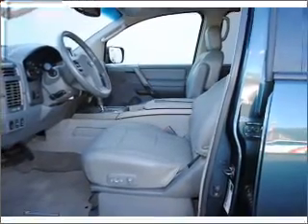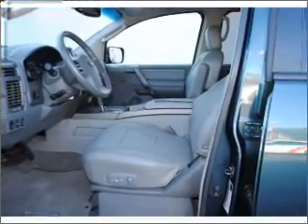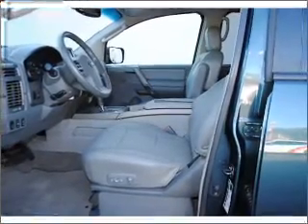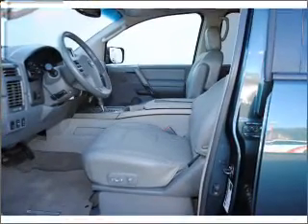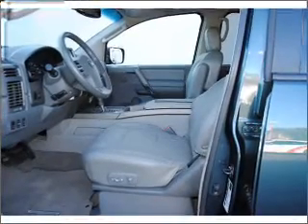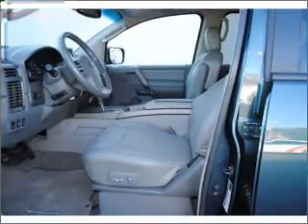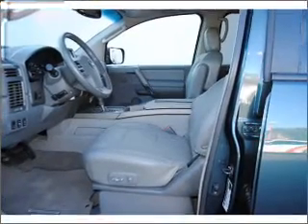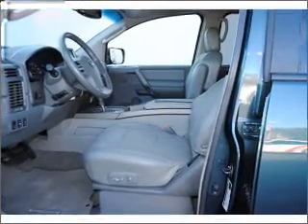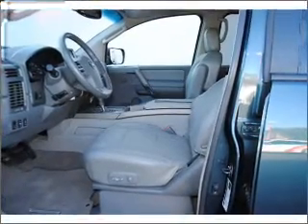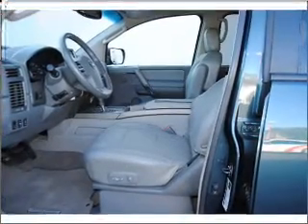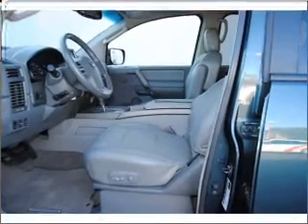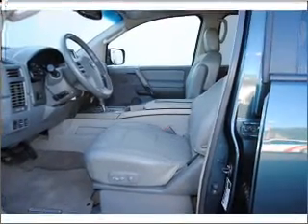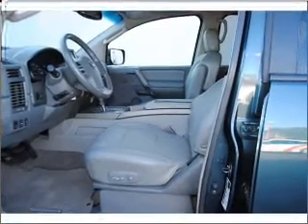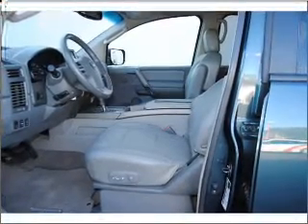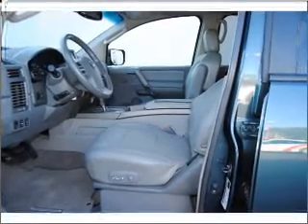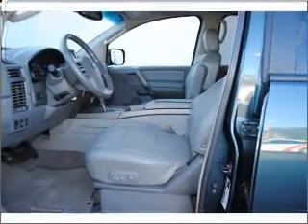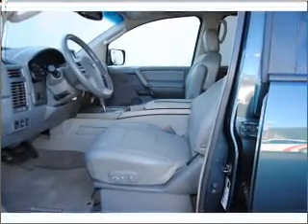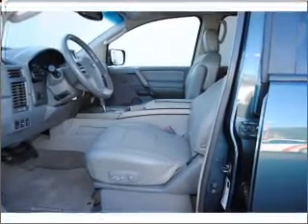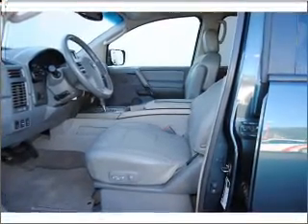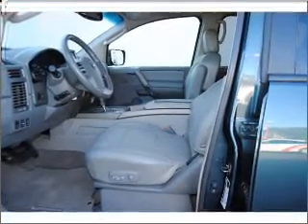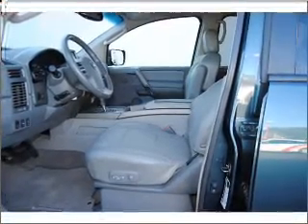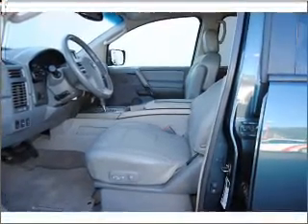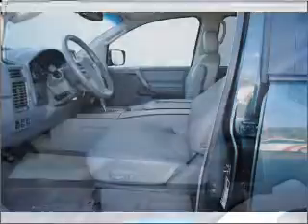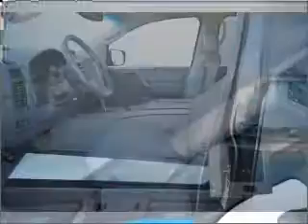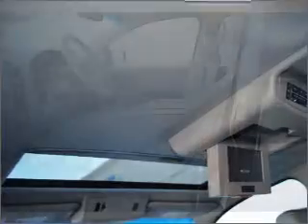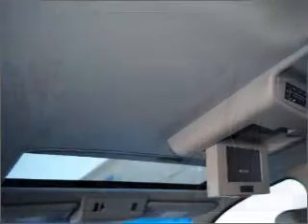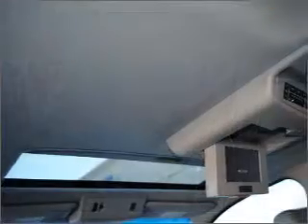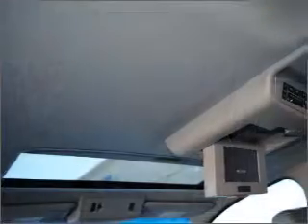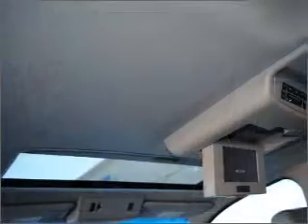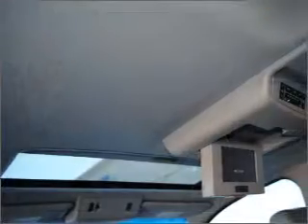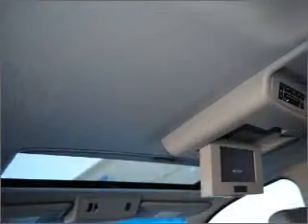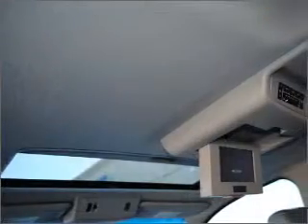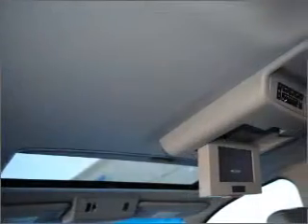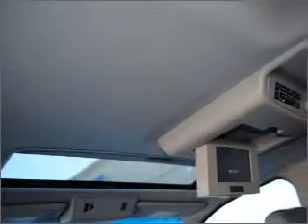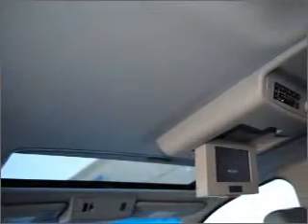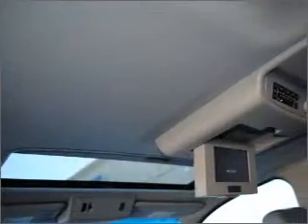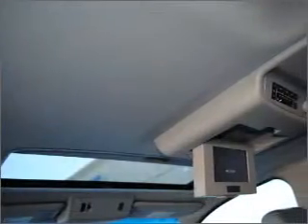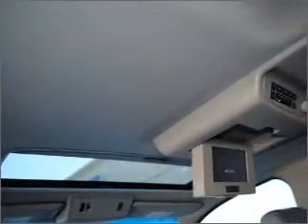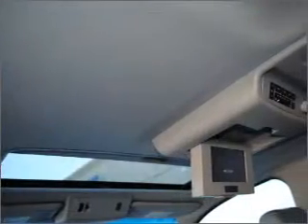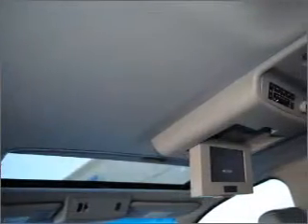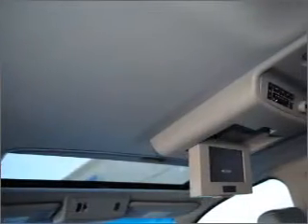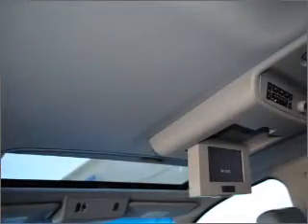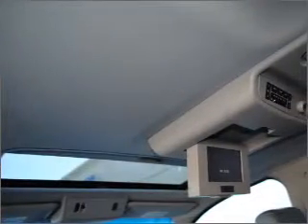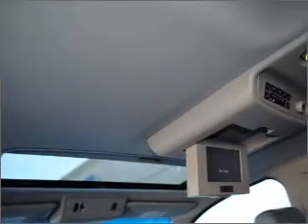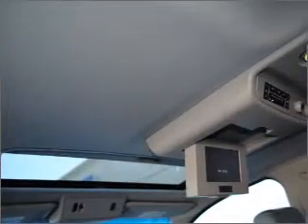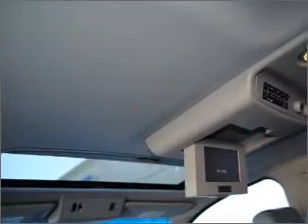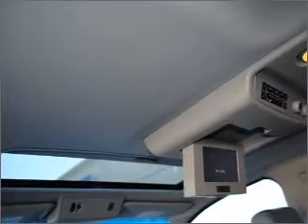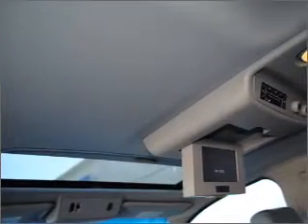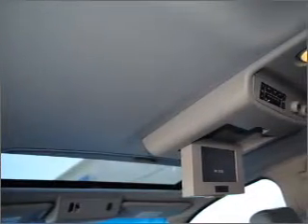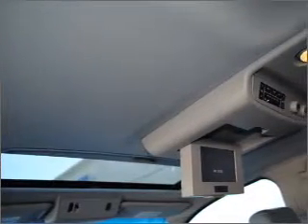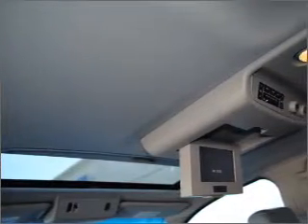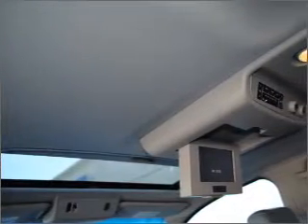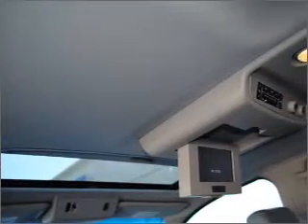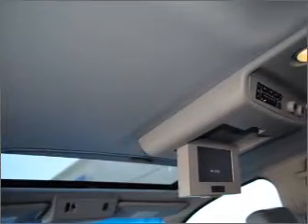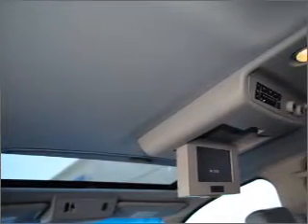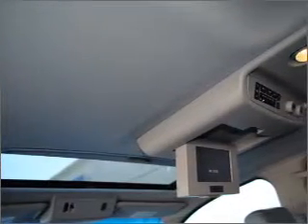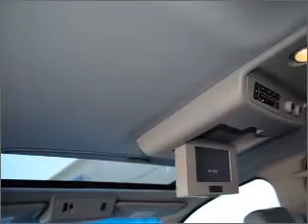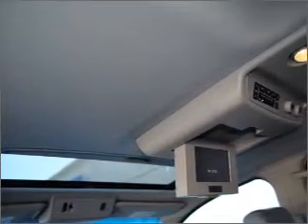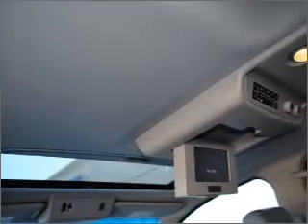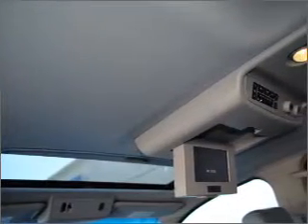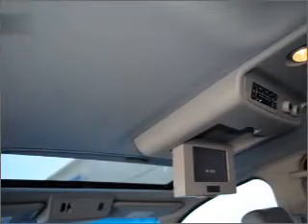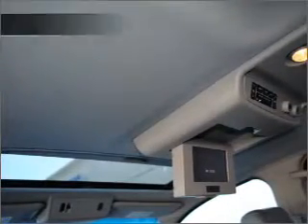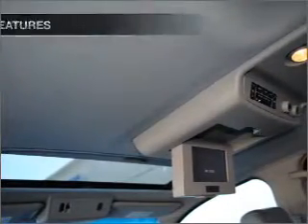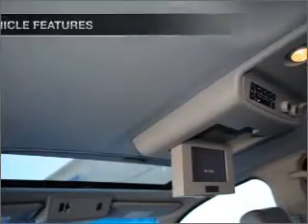Indulge in the comfort of heated seats. Power and reliability are a great combination, and this vehicle has both.